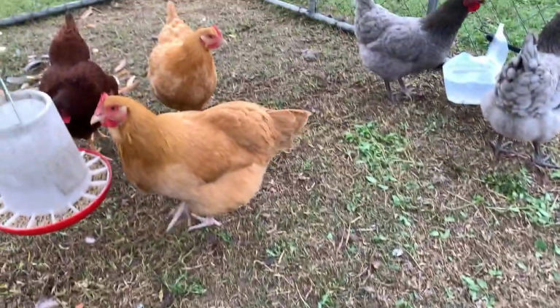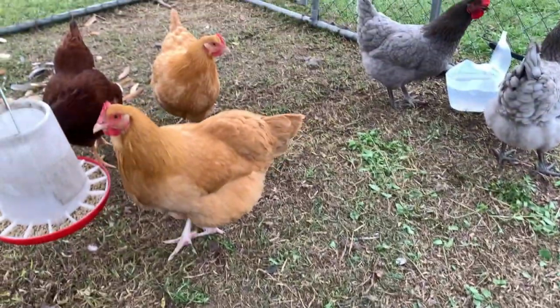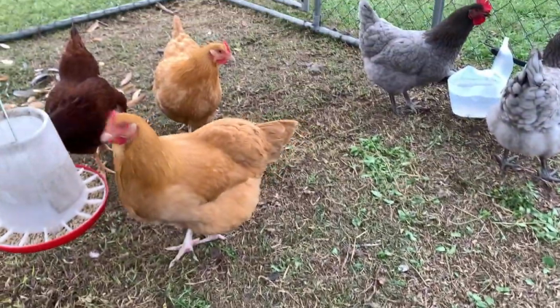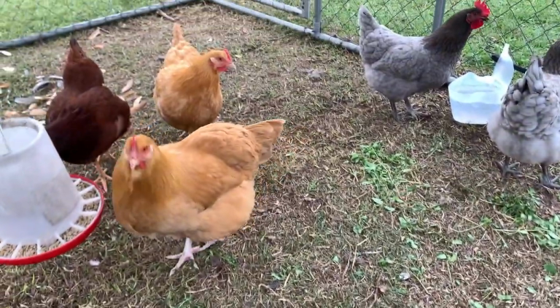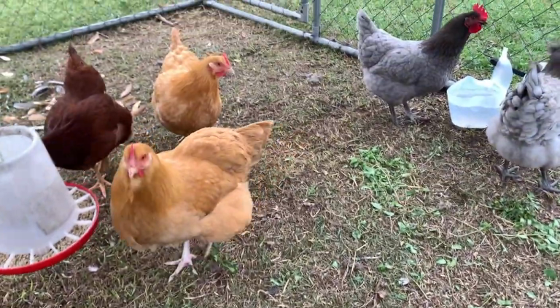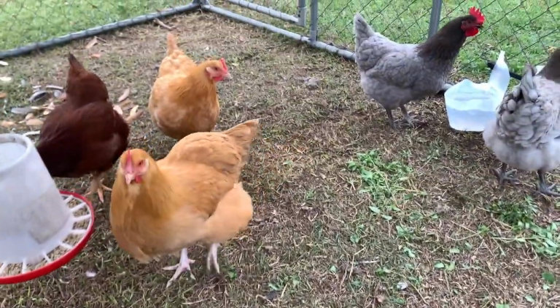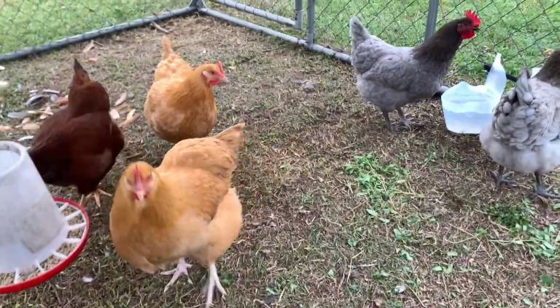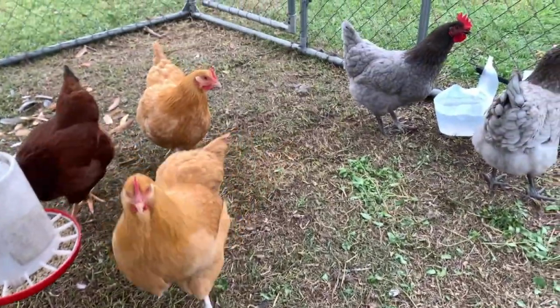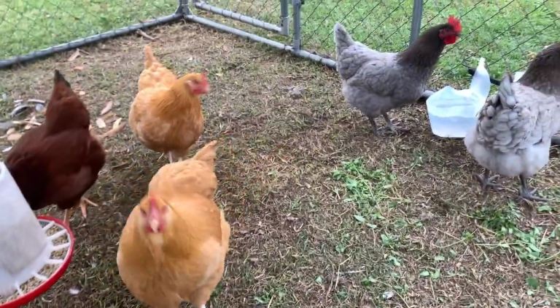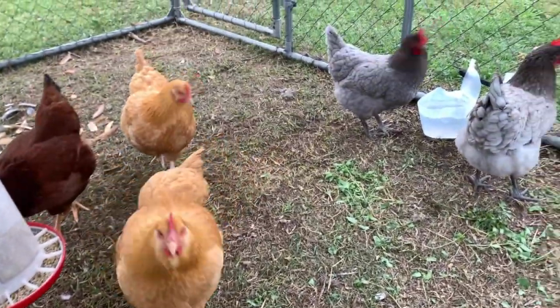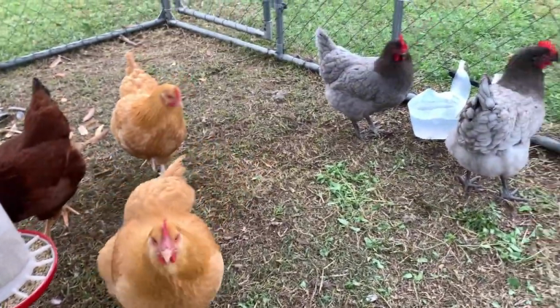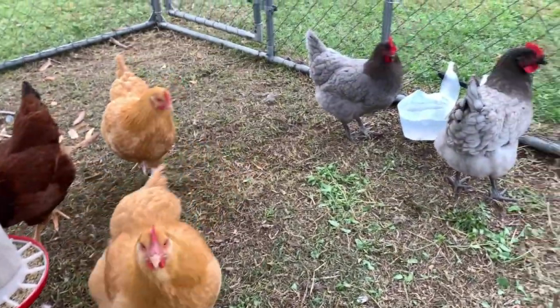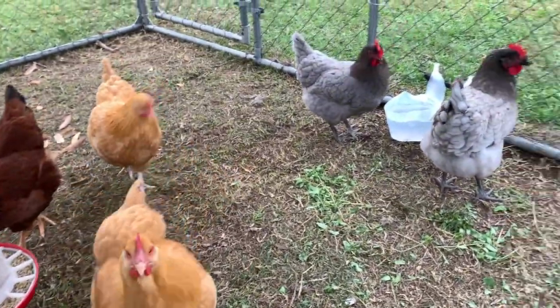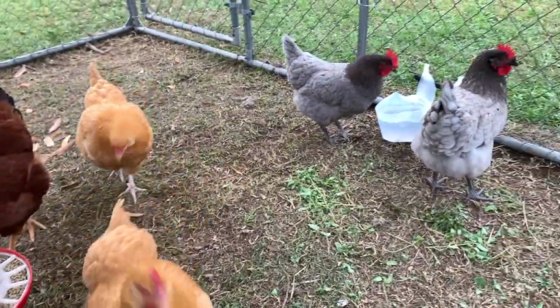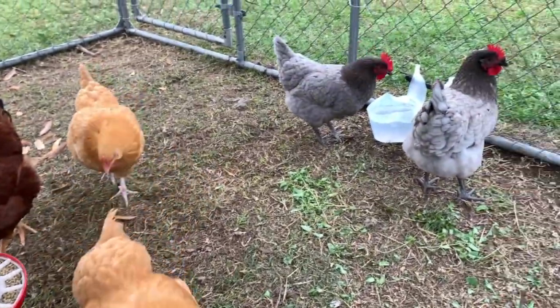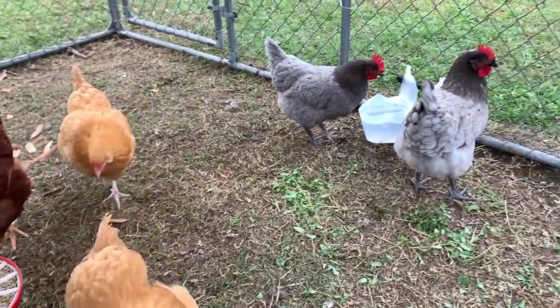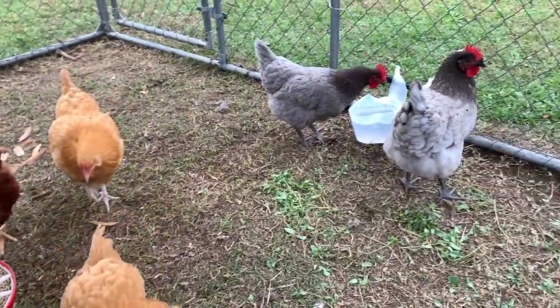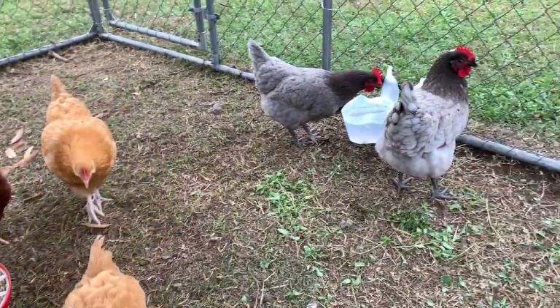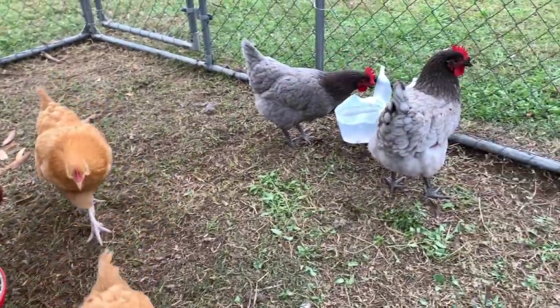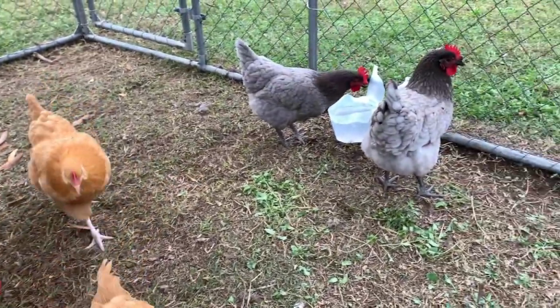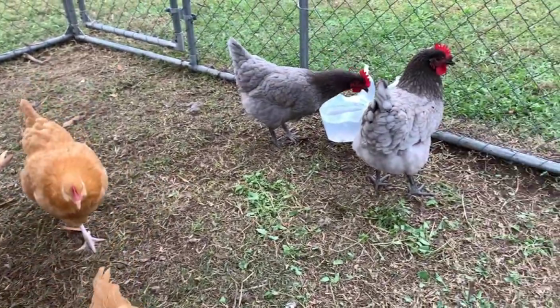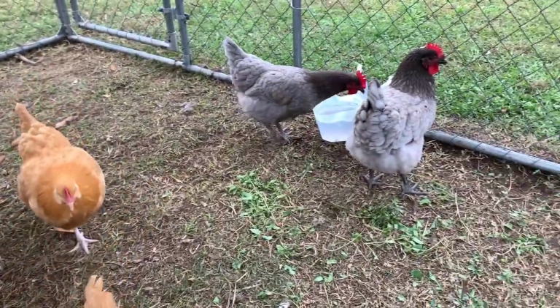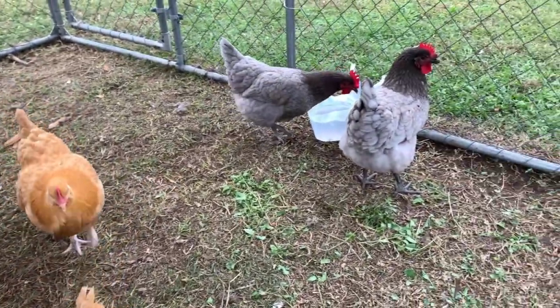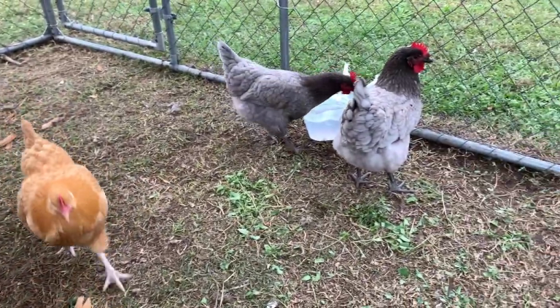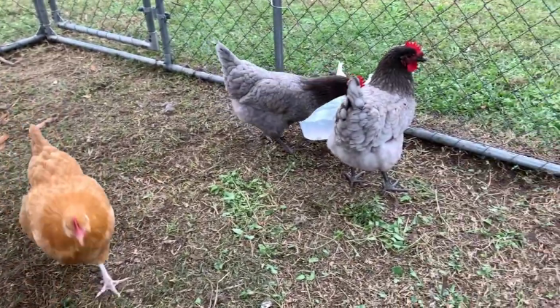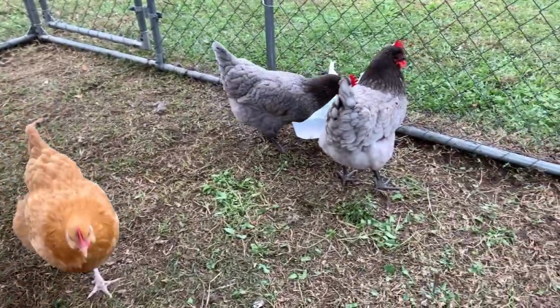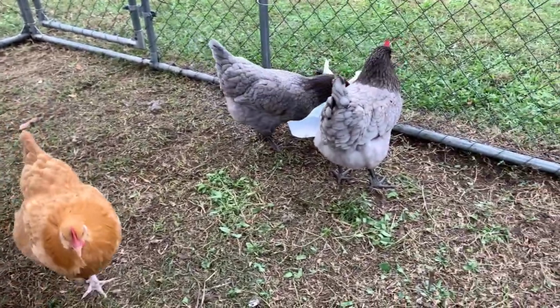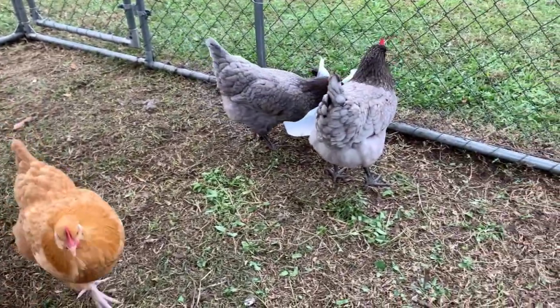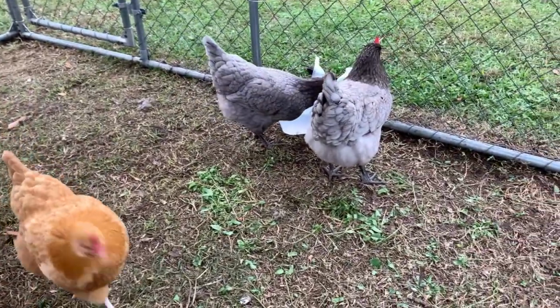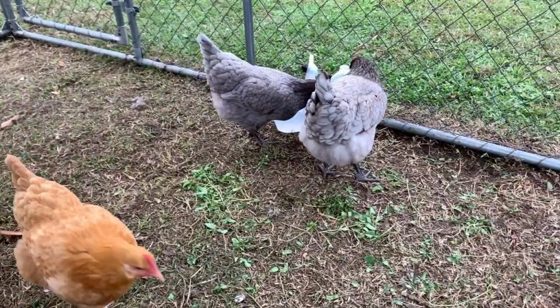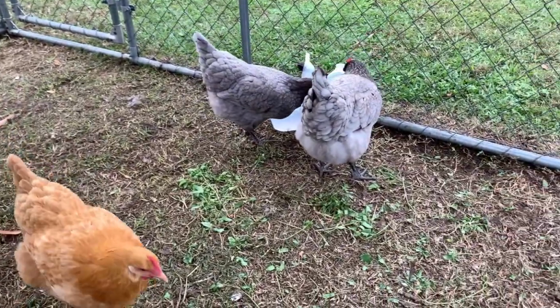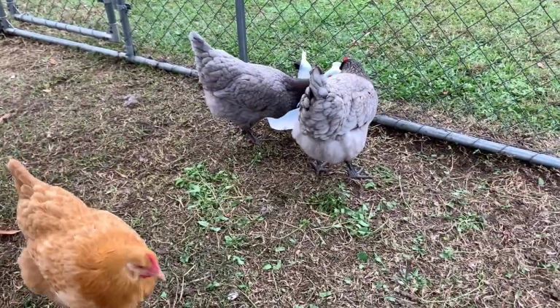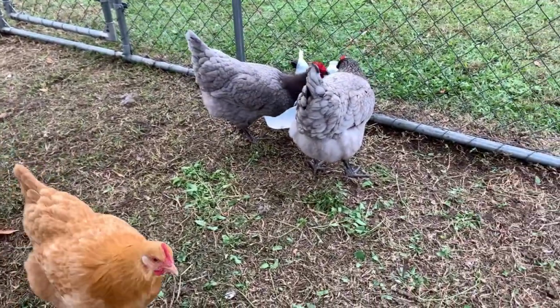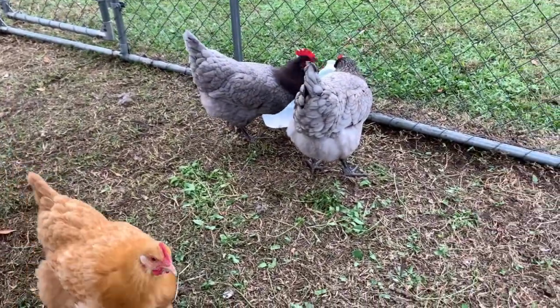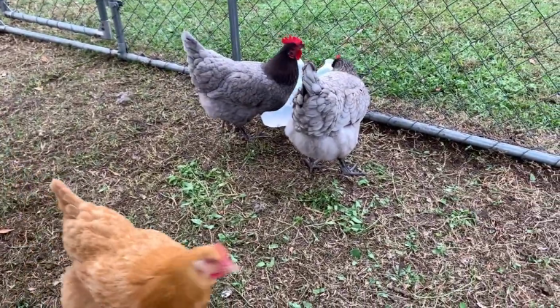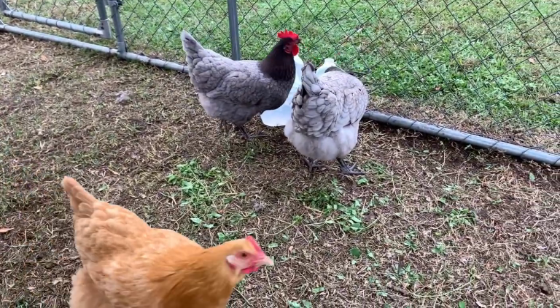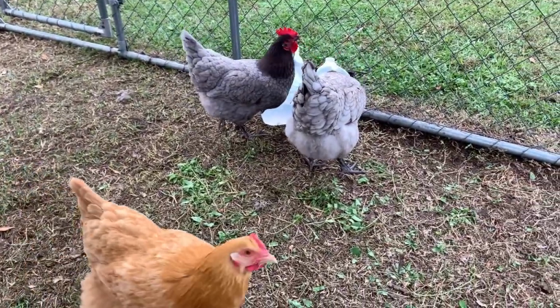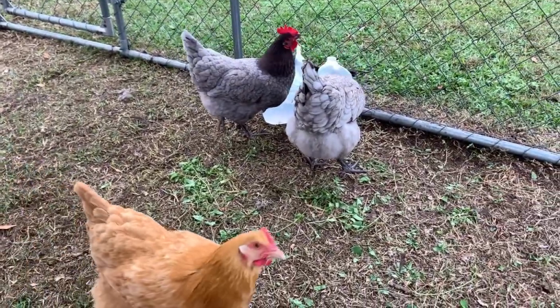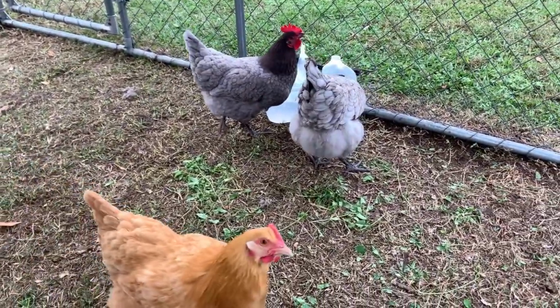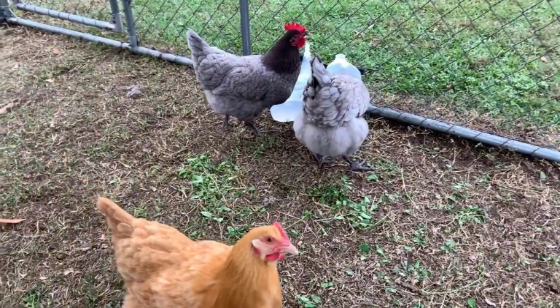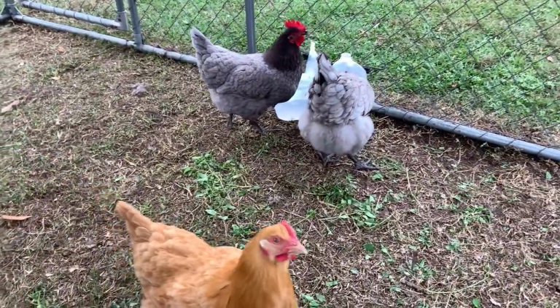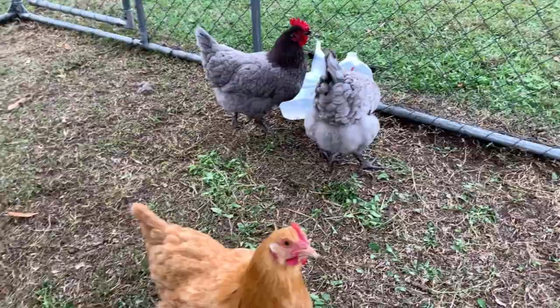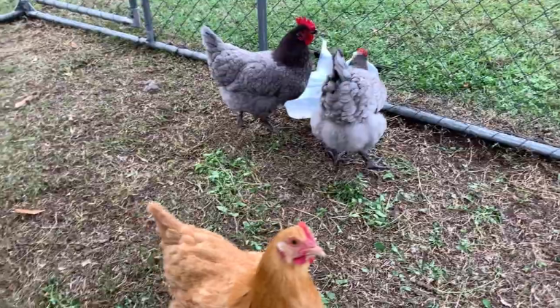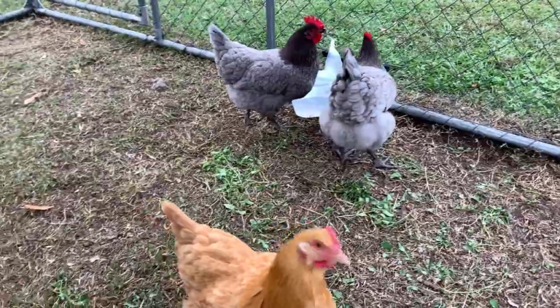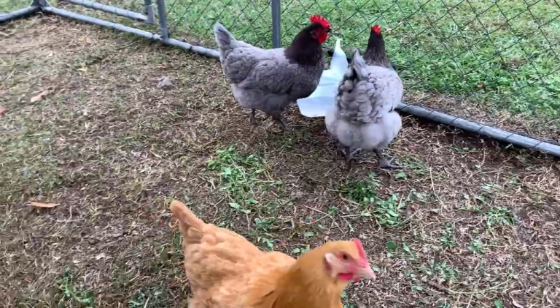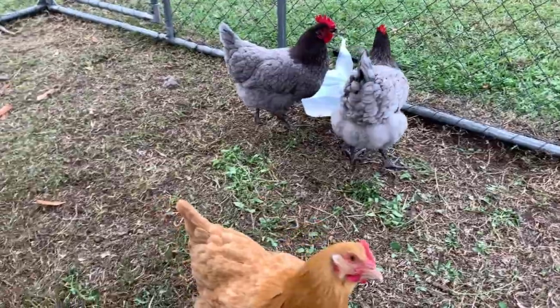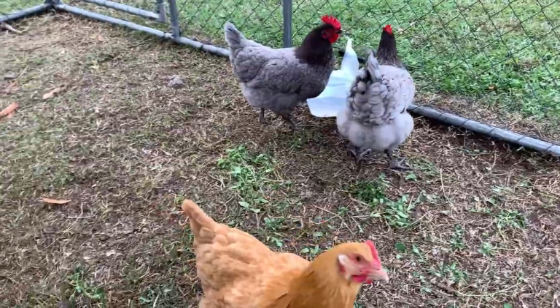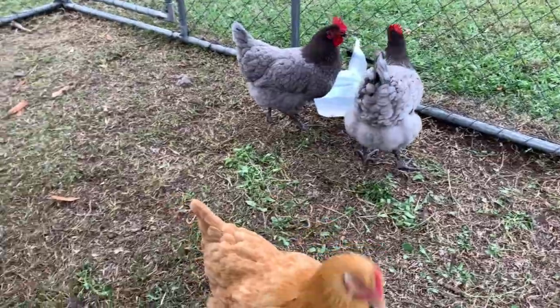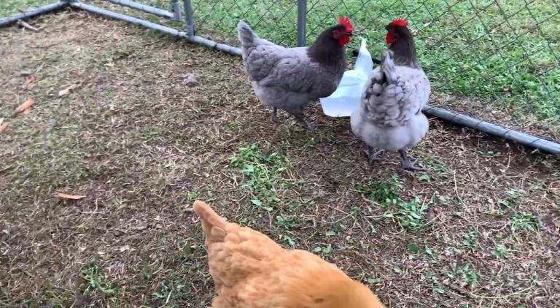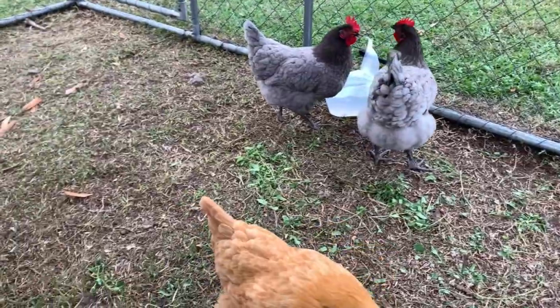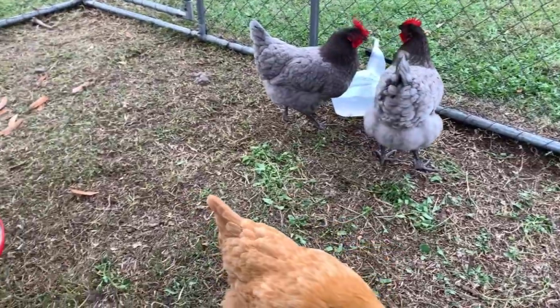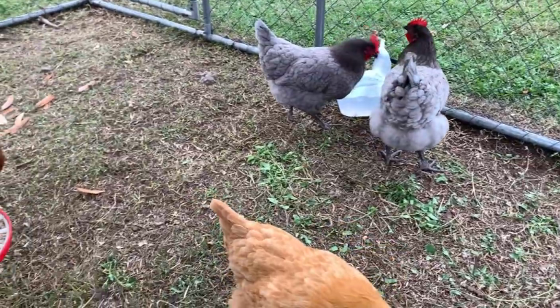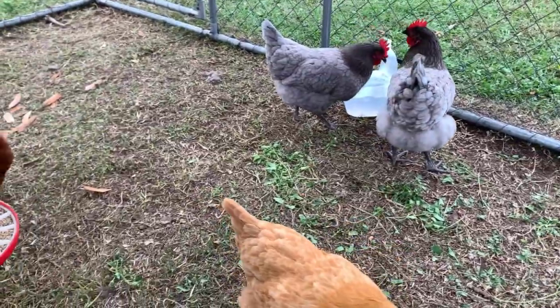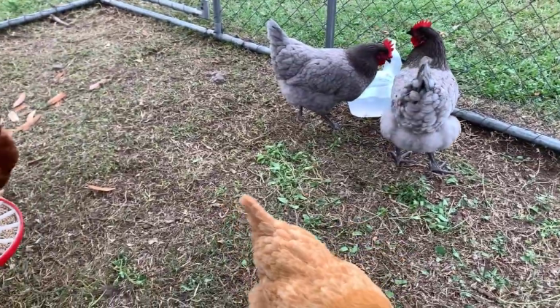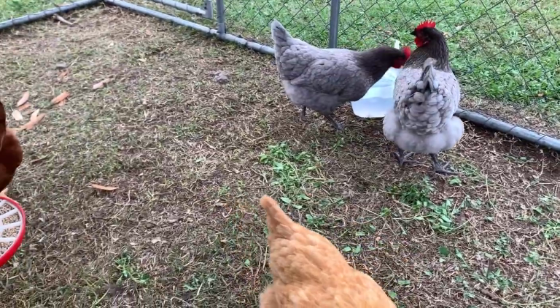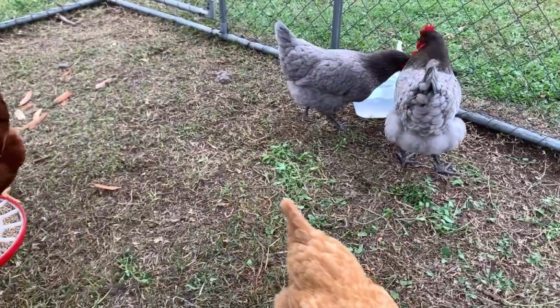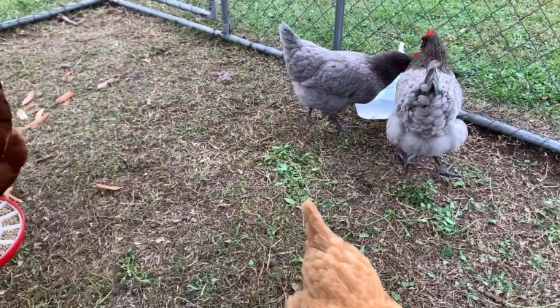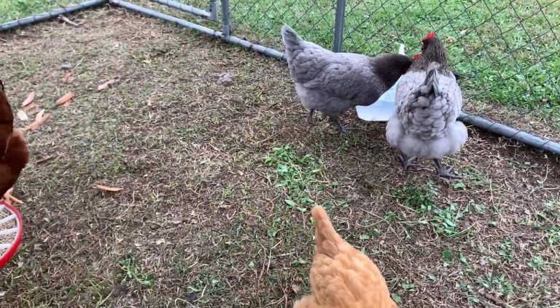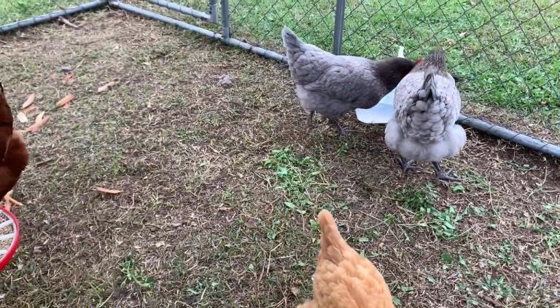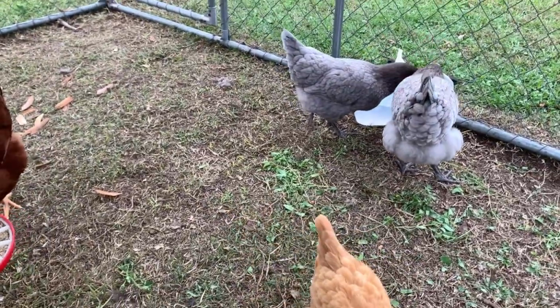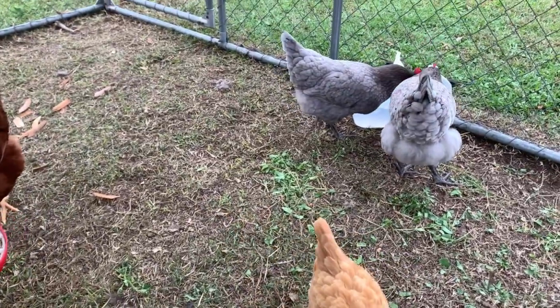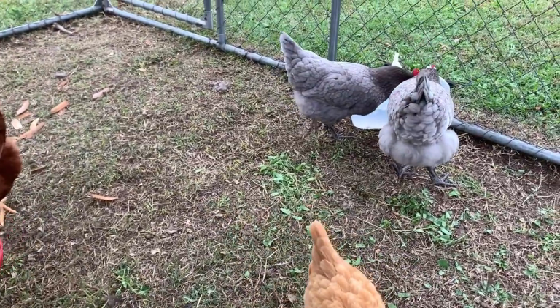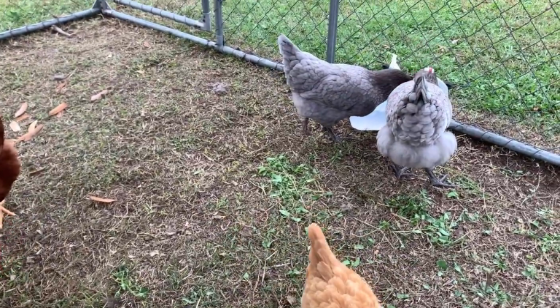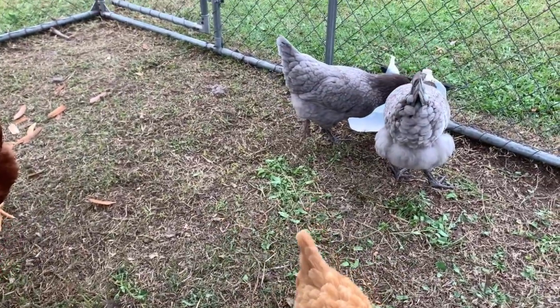Beautiful chickens. I love my chickens. Anyway, we'll update y'all on if it works or not. Hopefully it does.